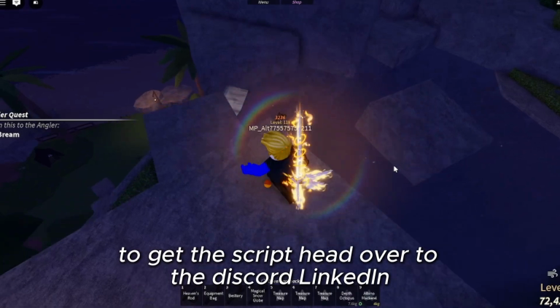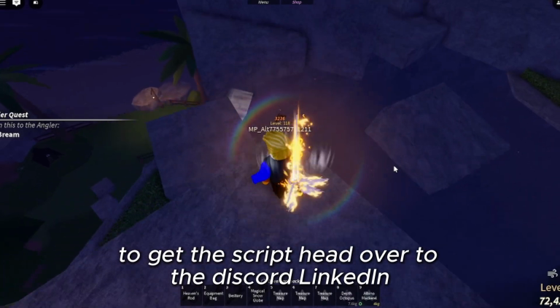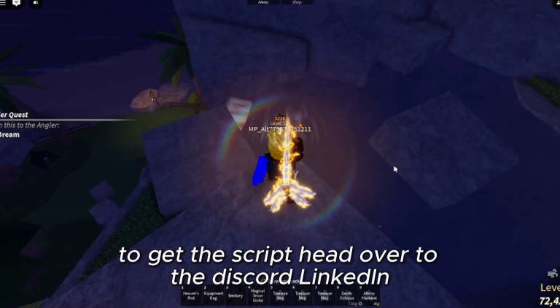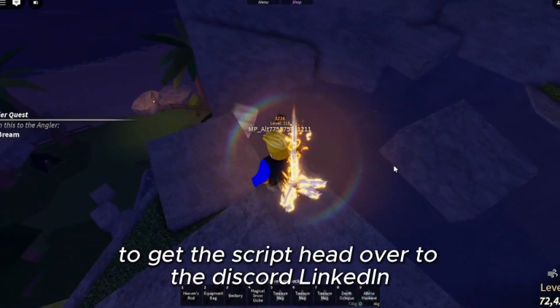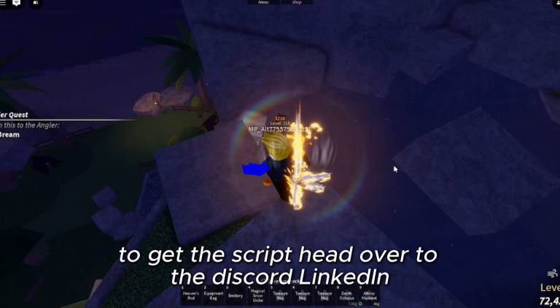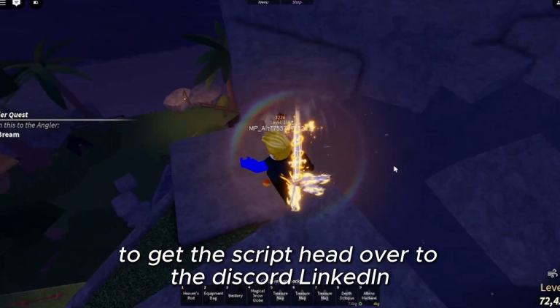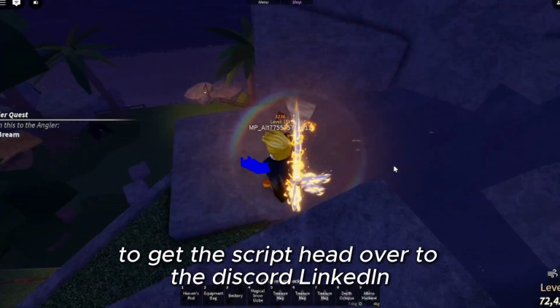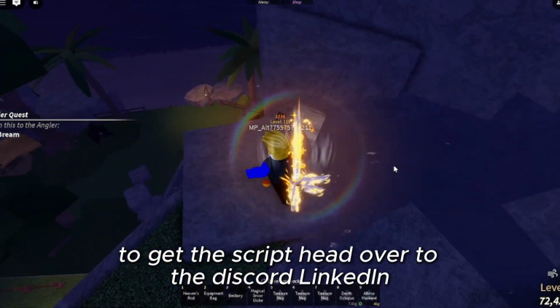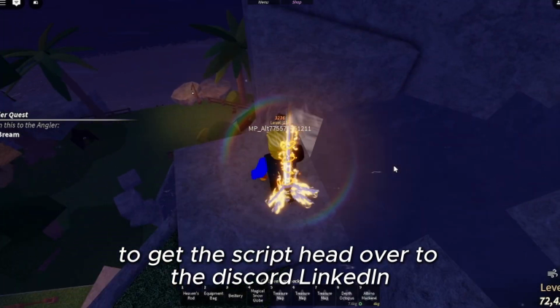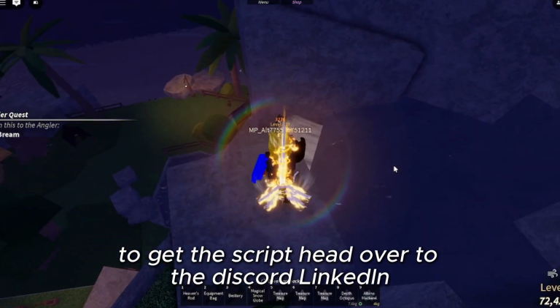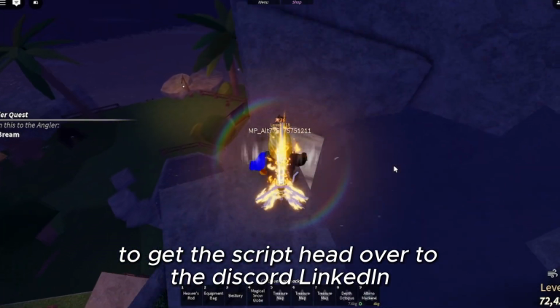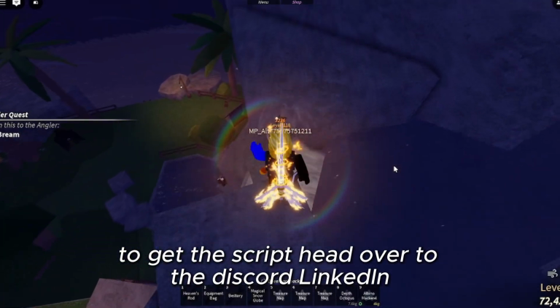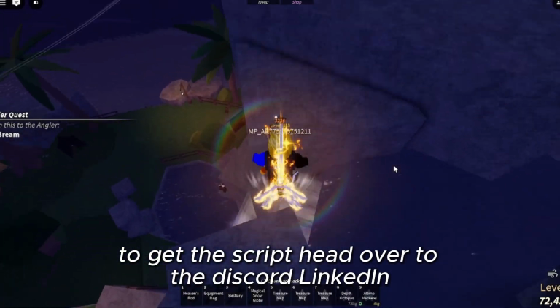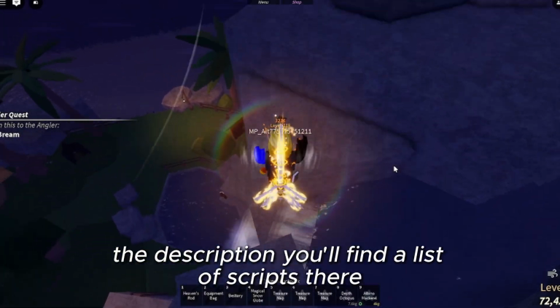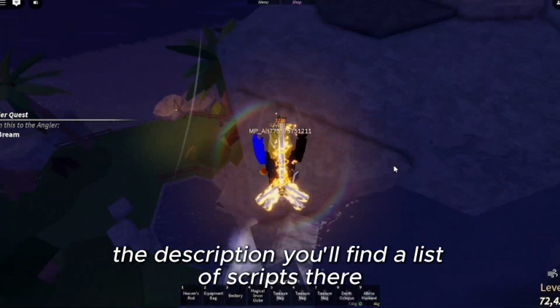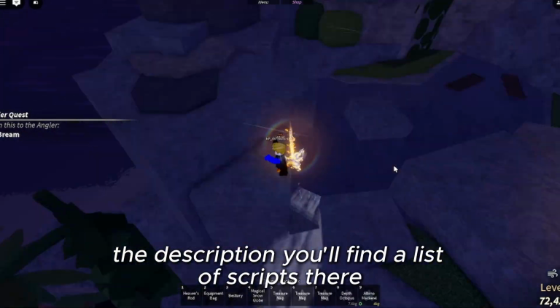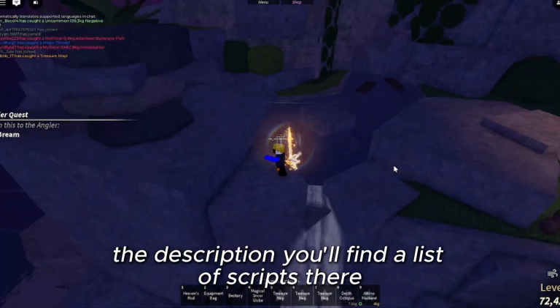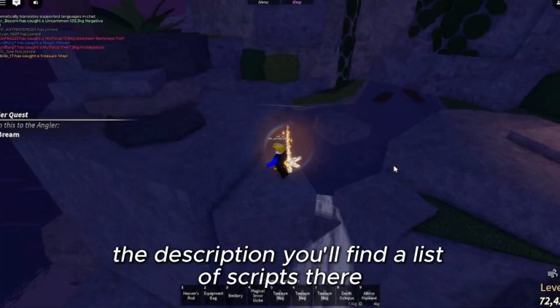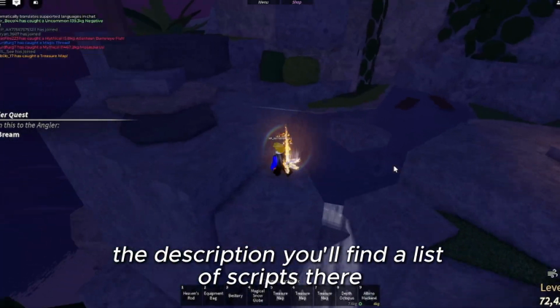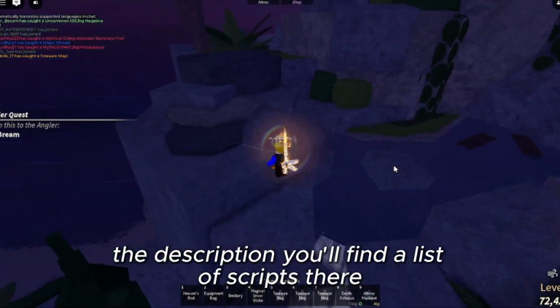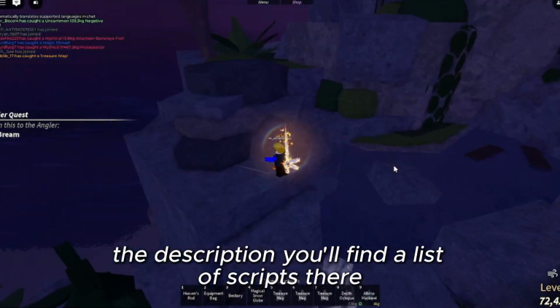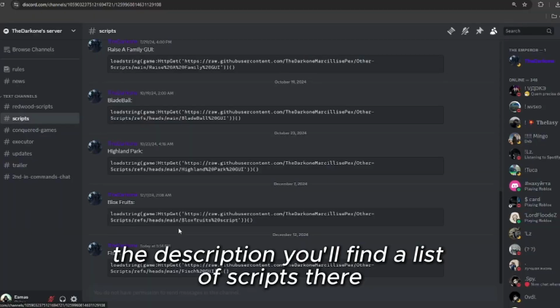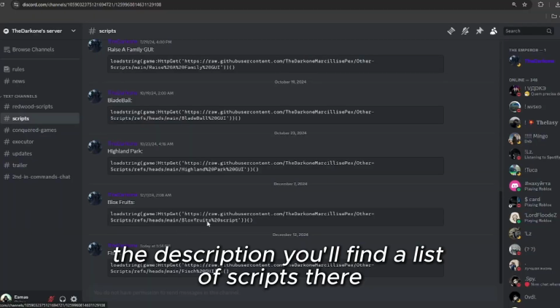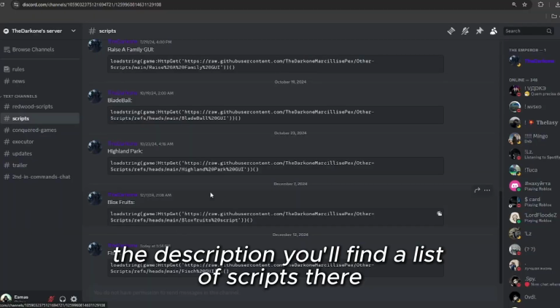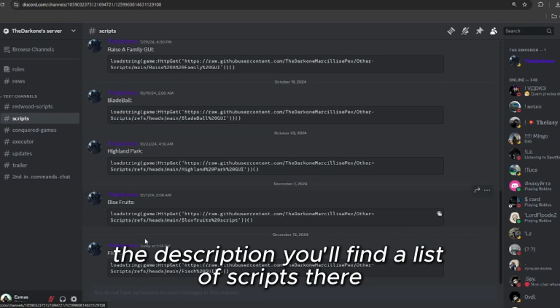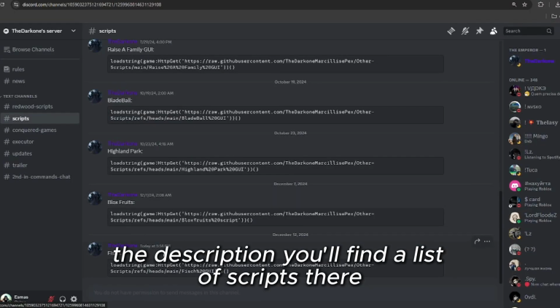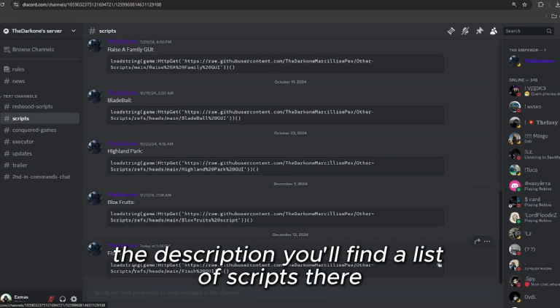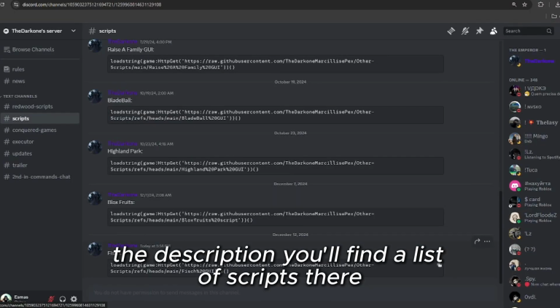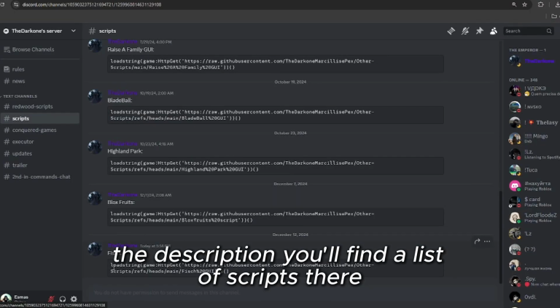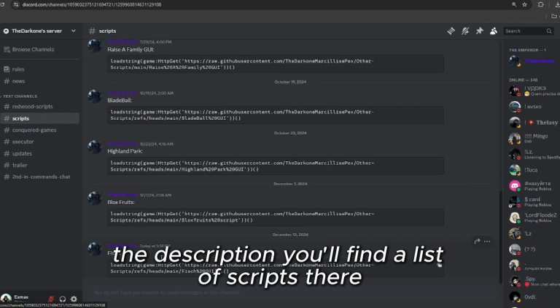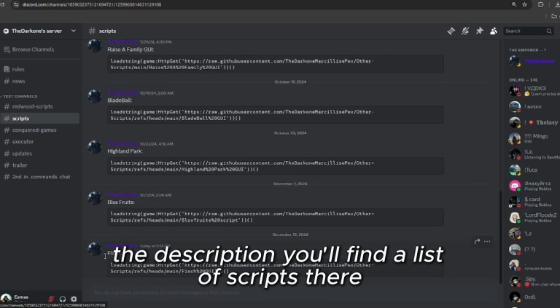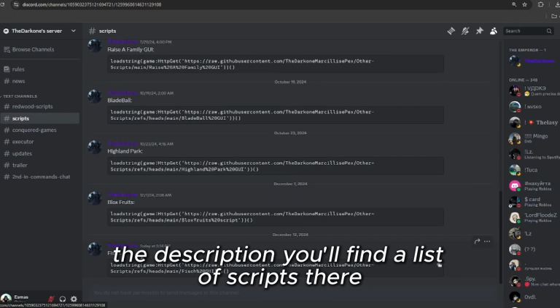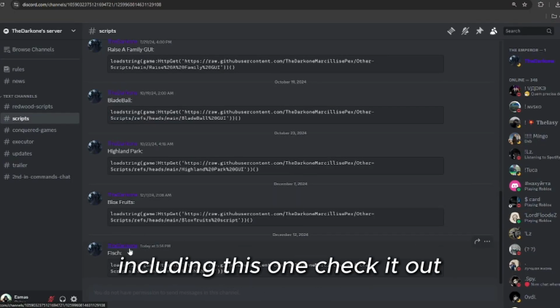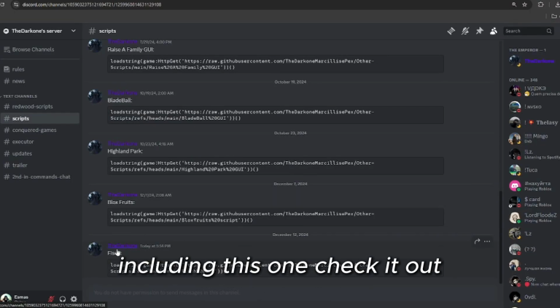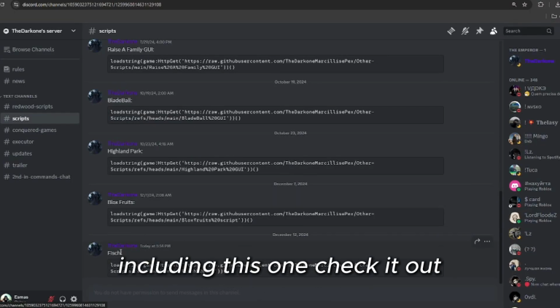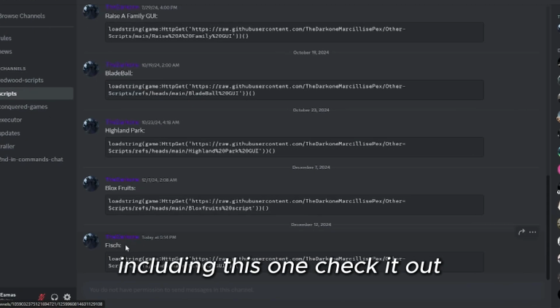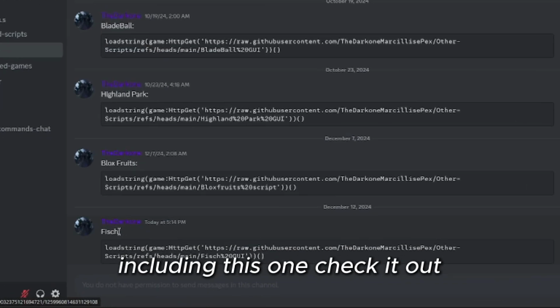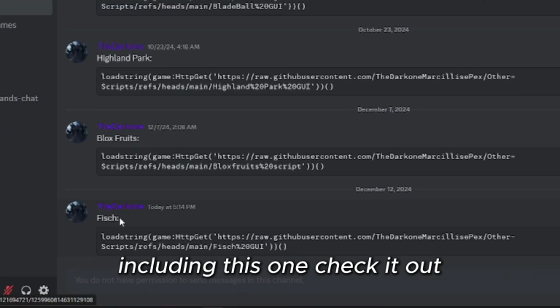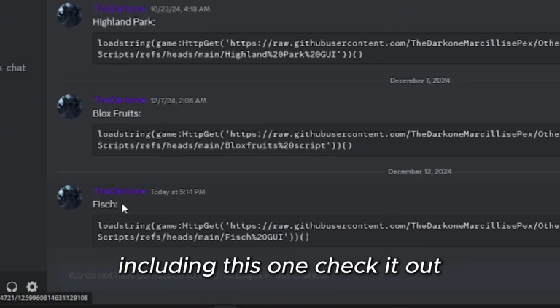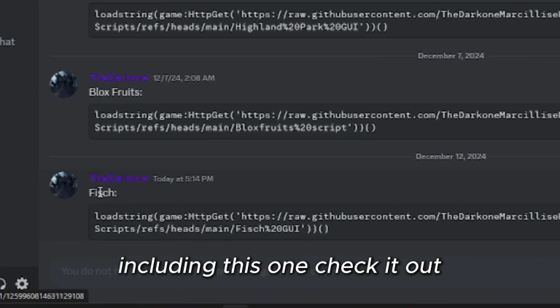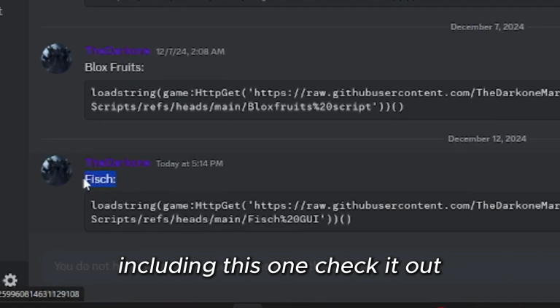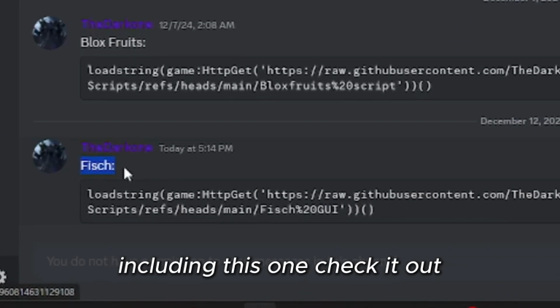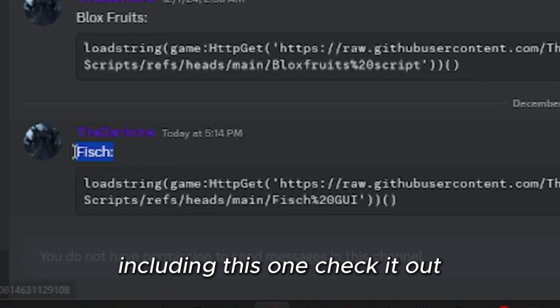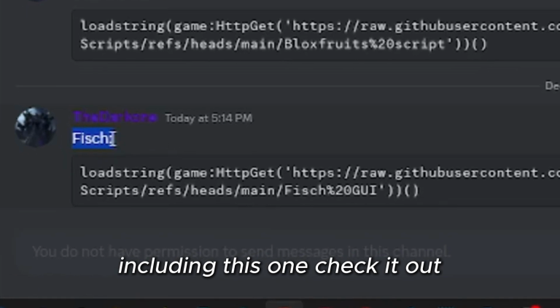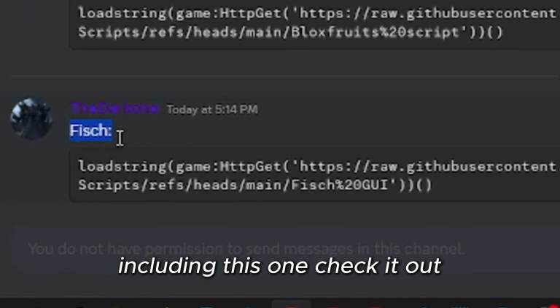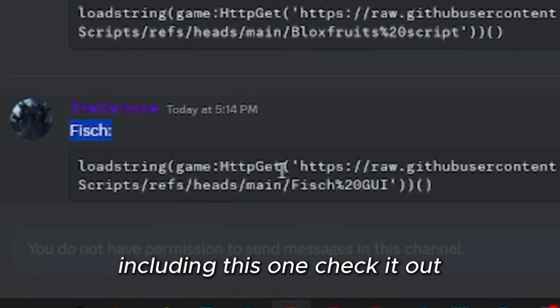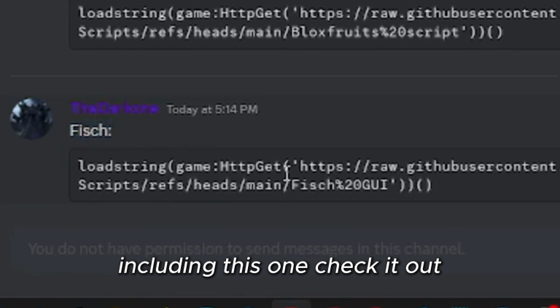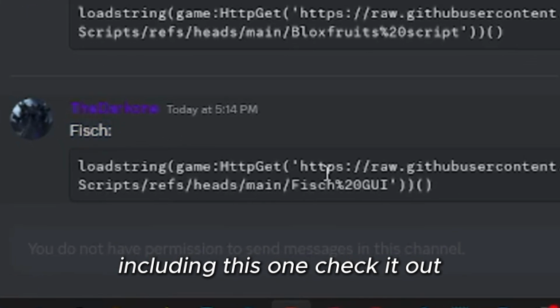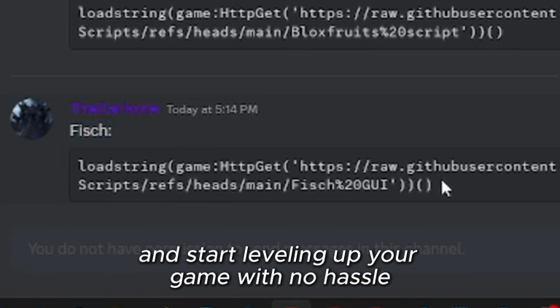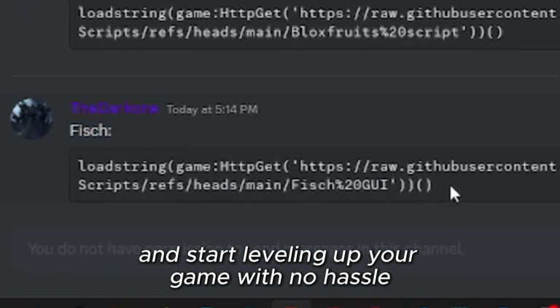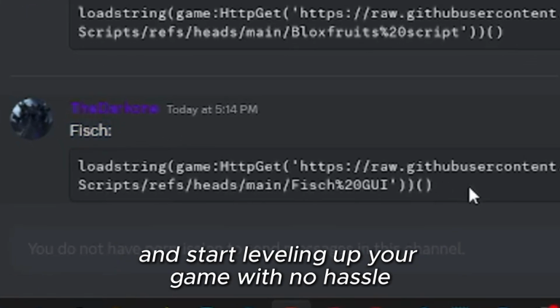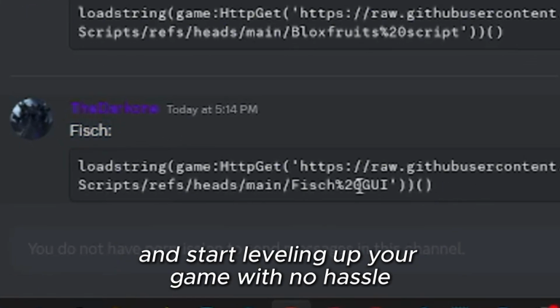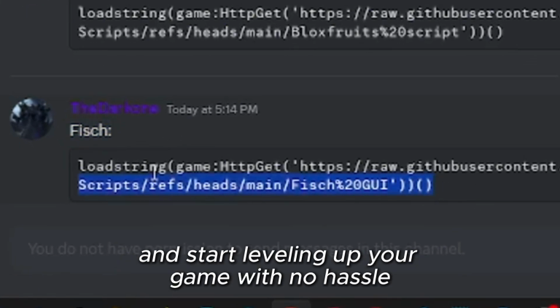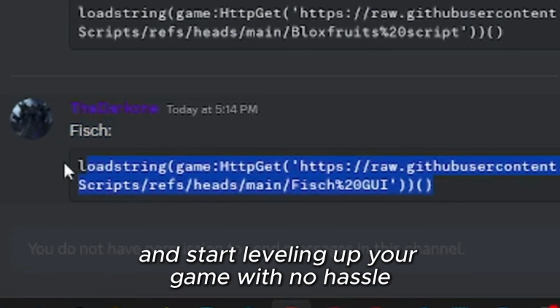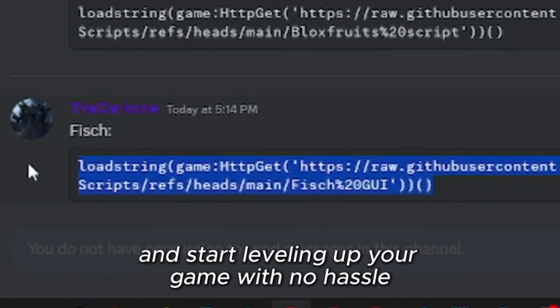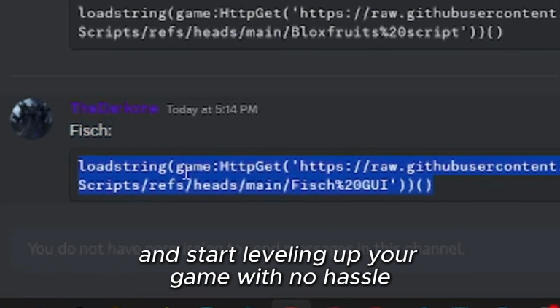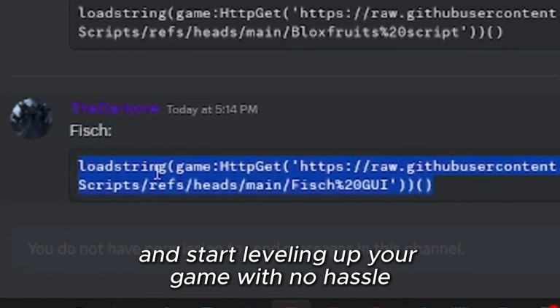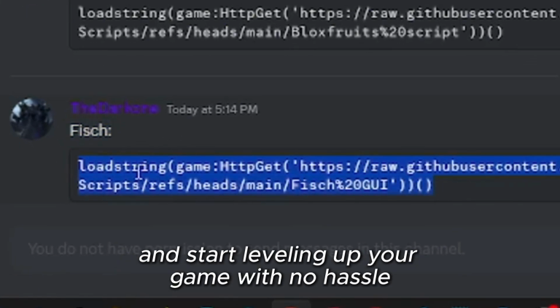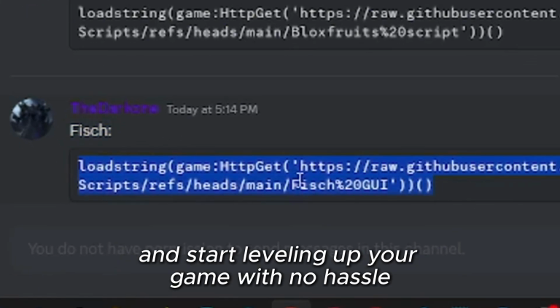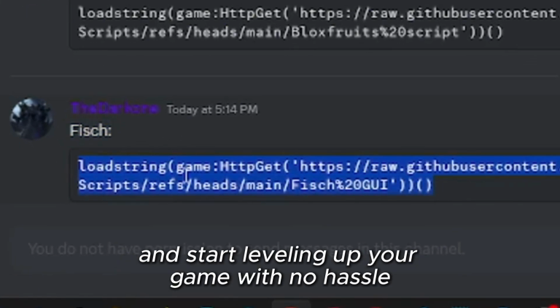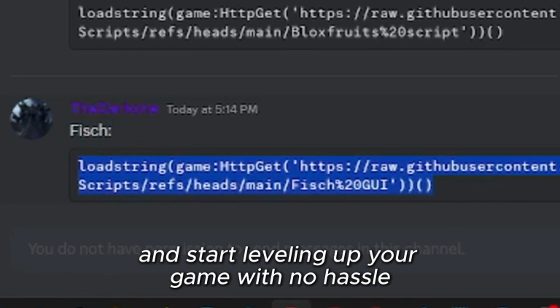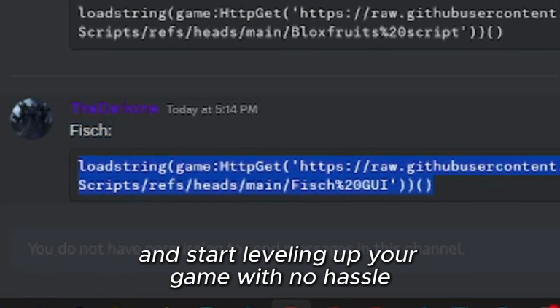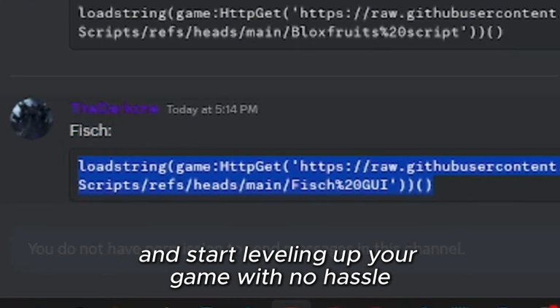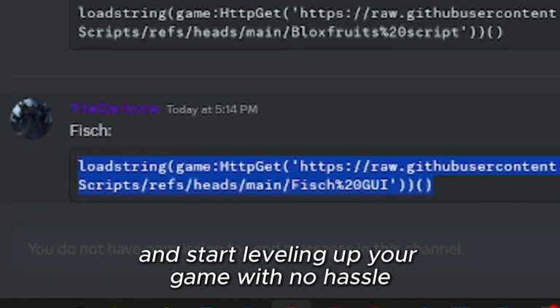To get the script, head over to the Discord linked in the description. You'll find a list of scripts there, including this one. Check it out and start leveling up your game with no hassle.